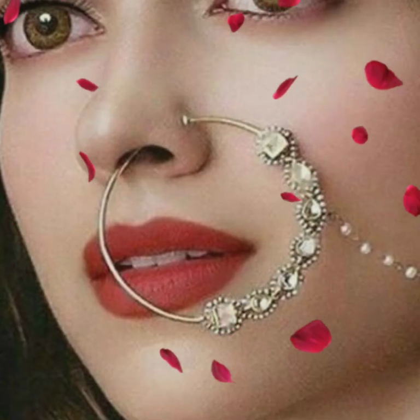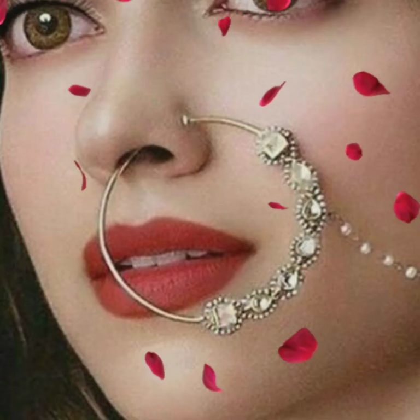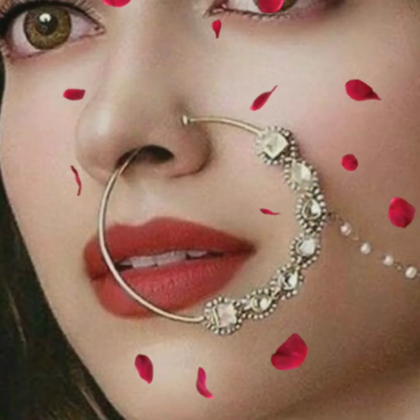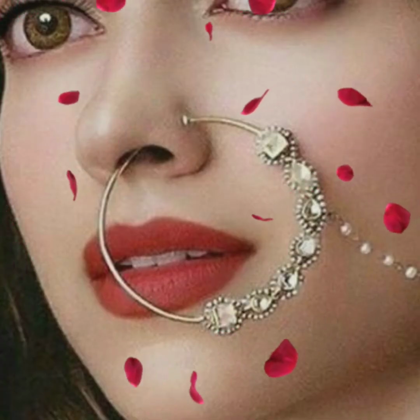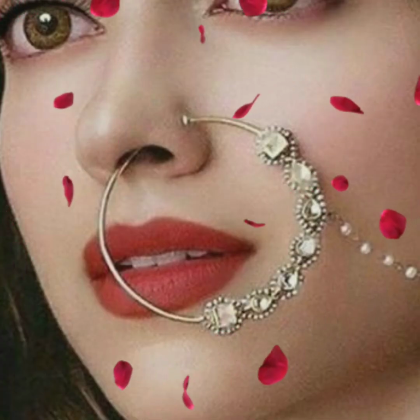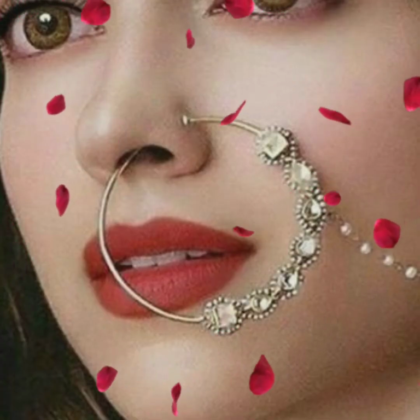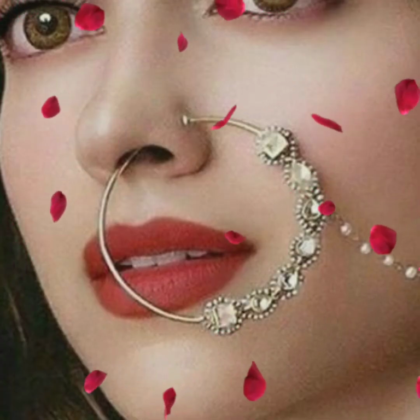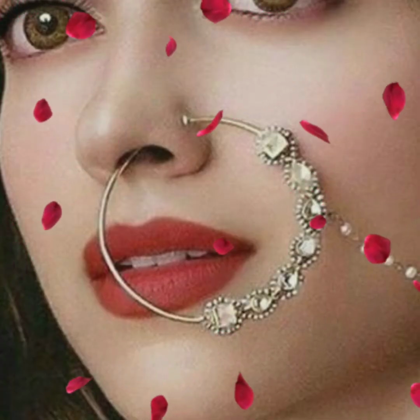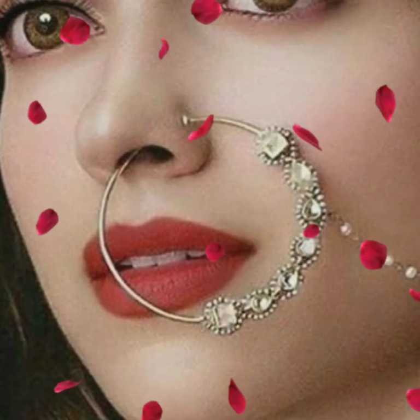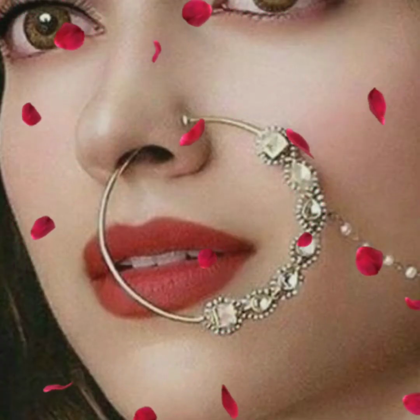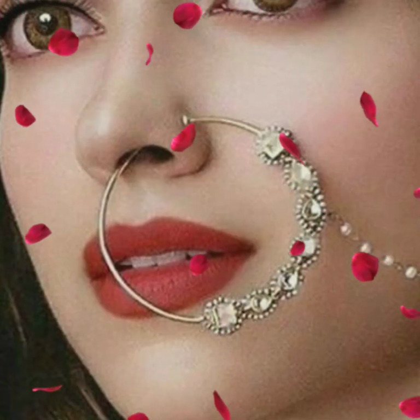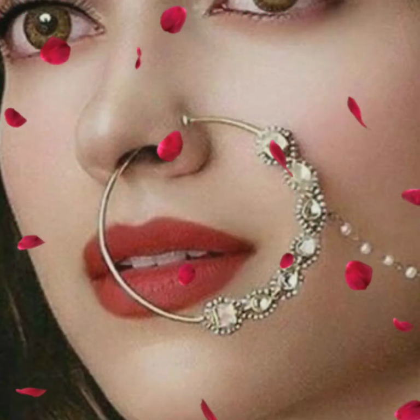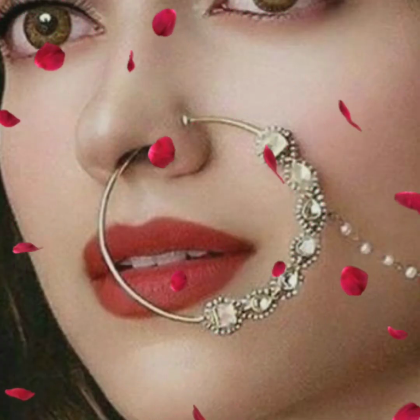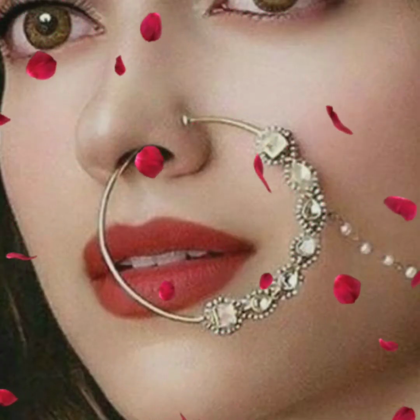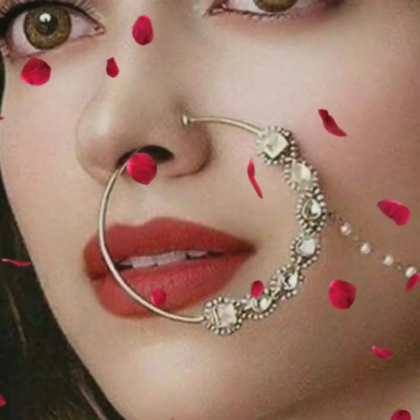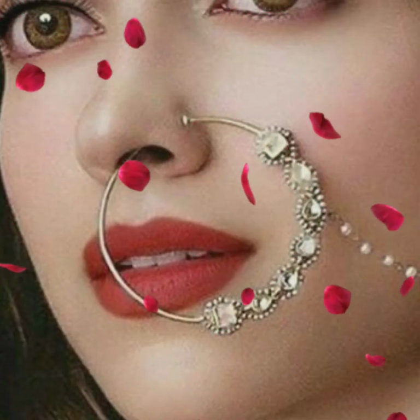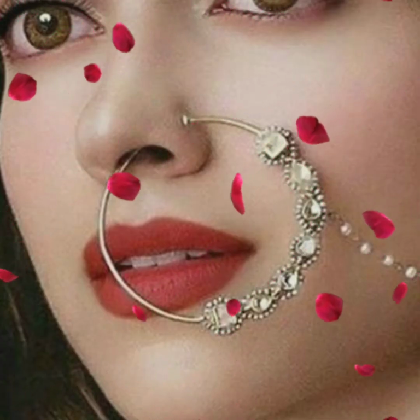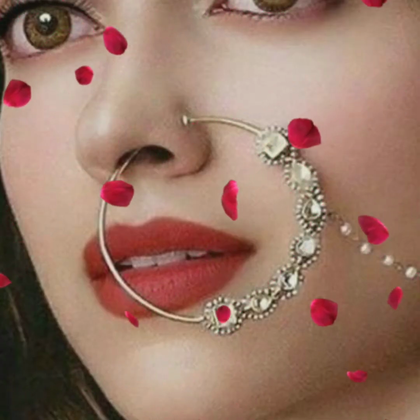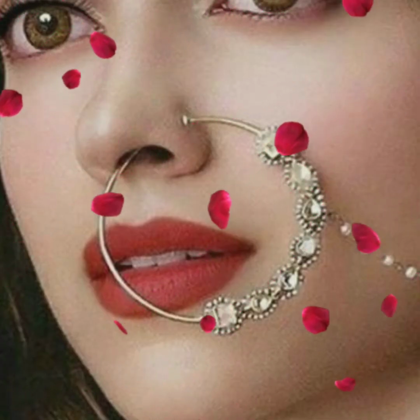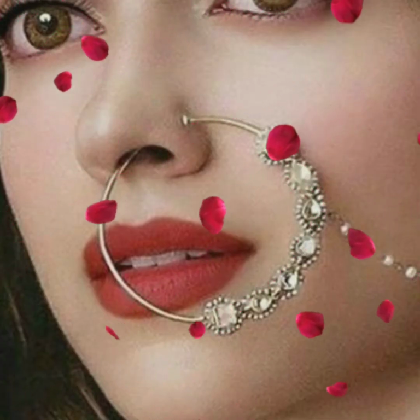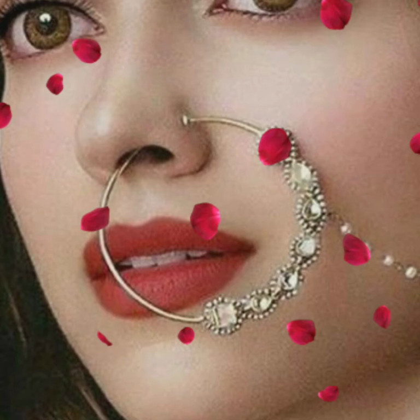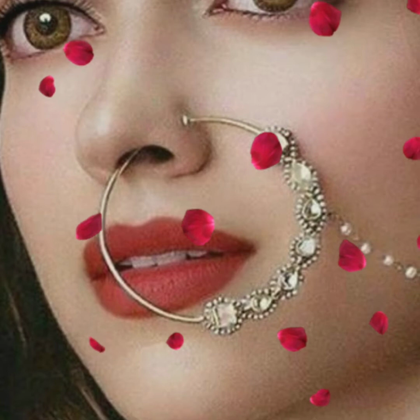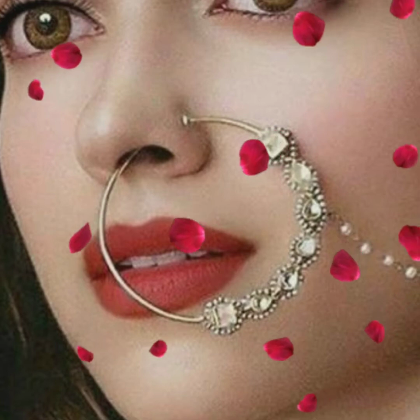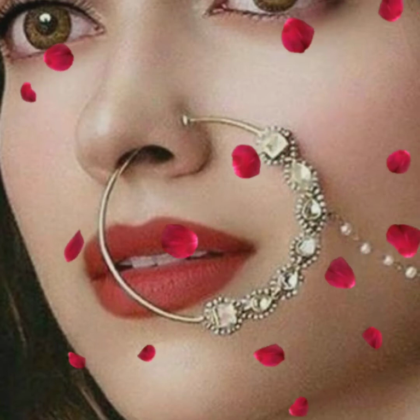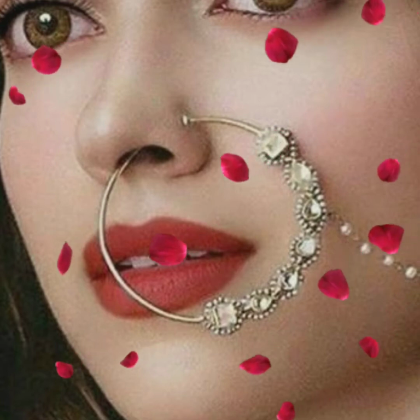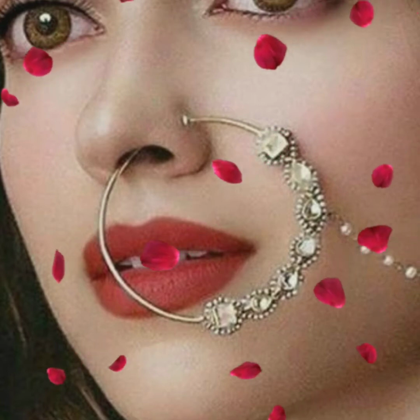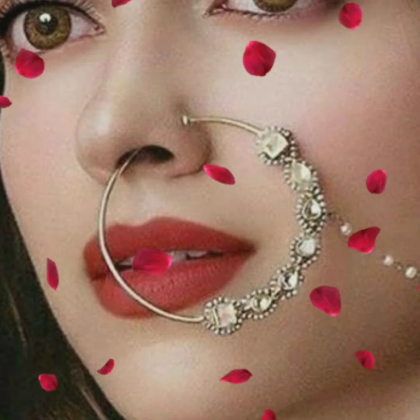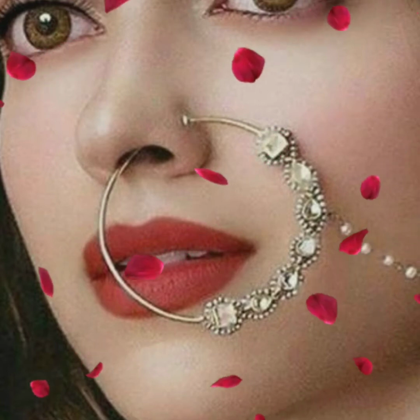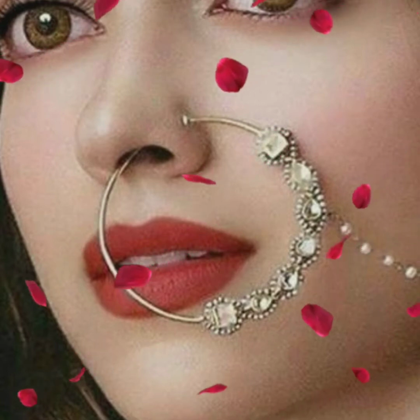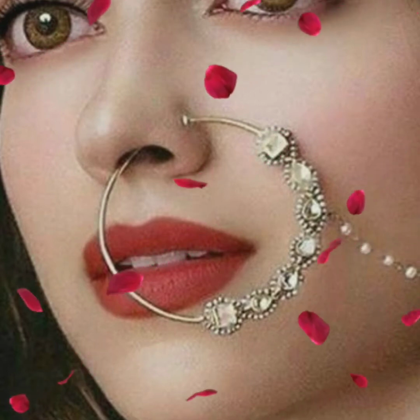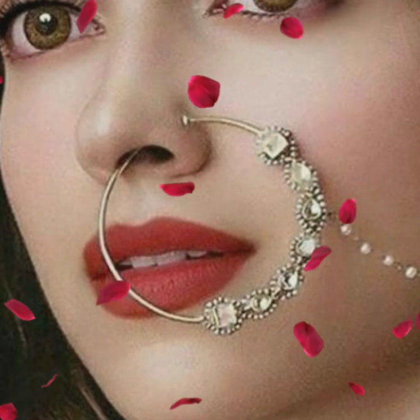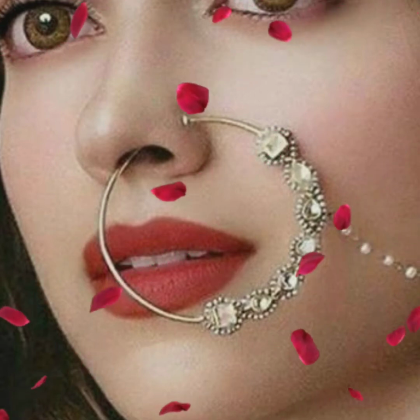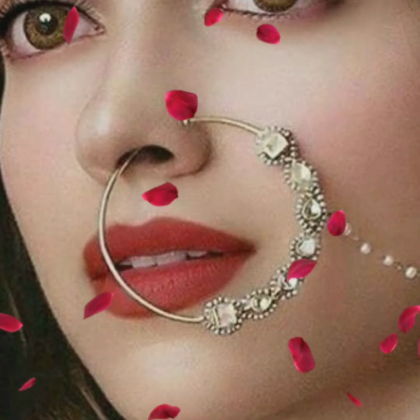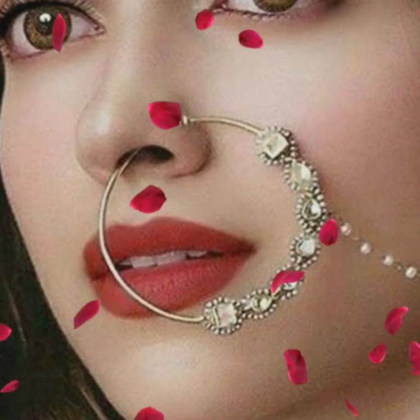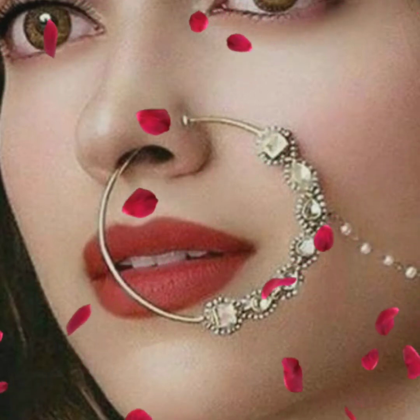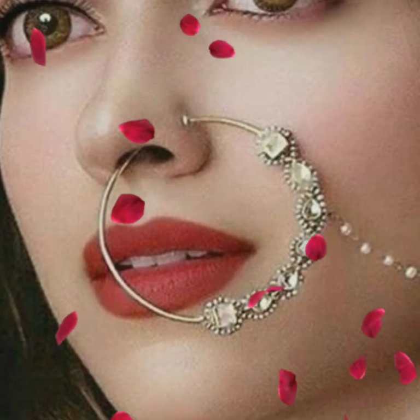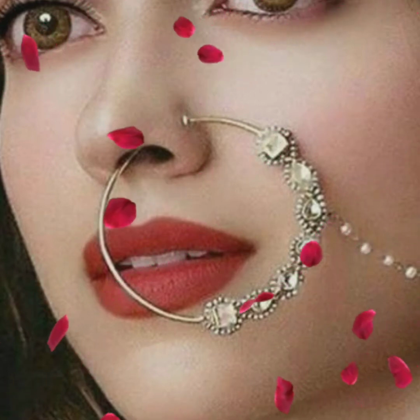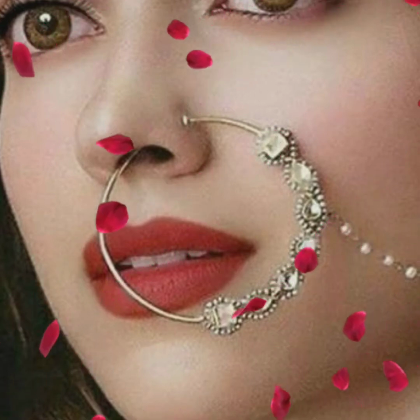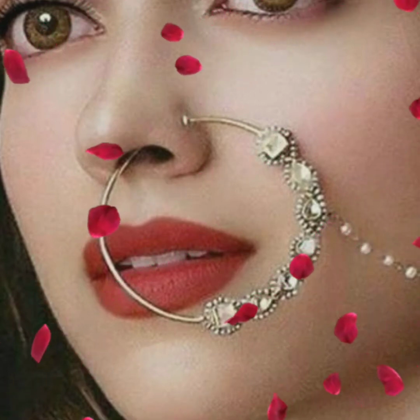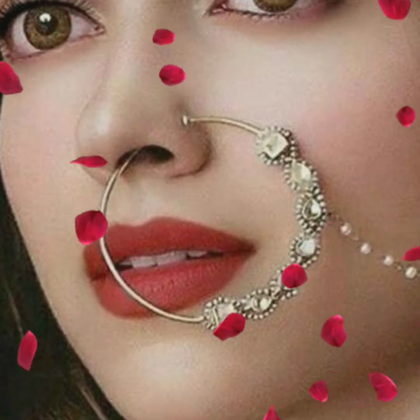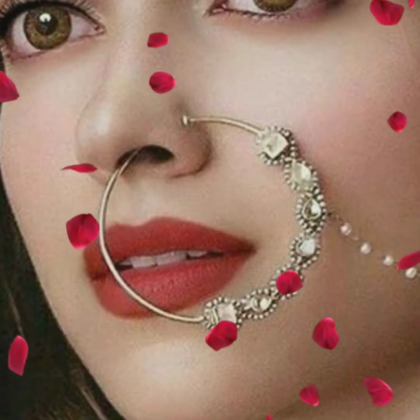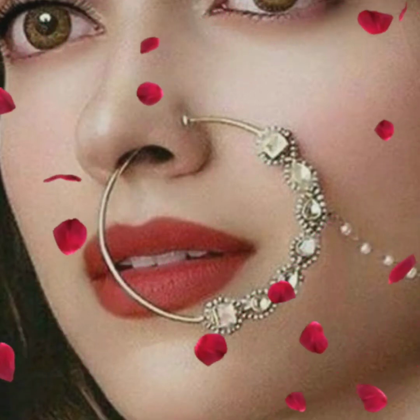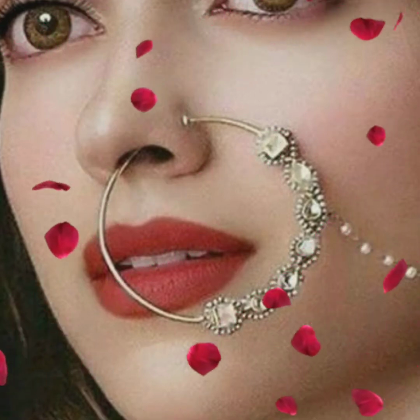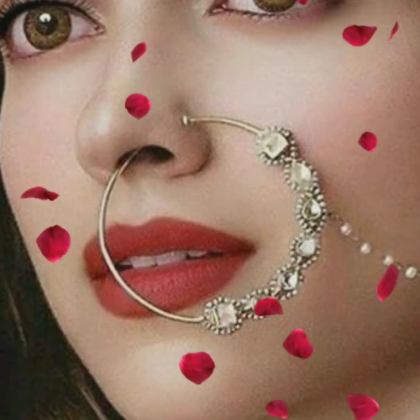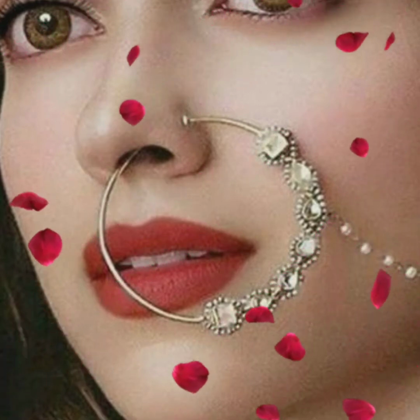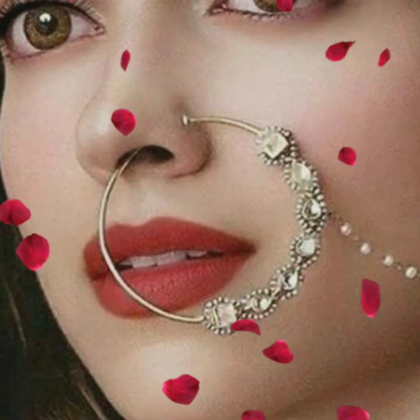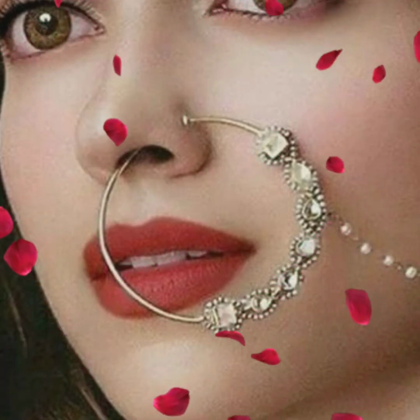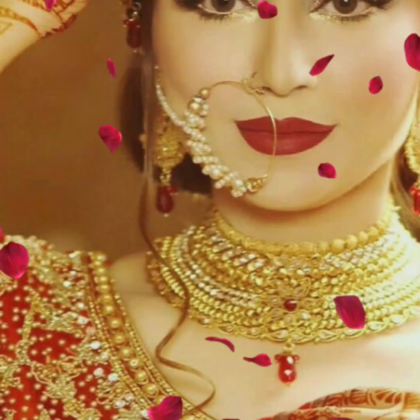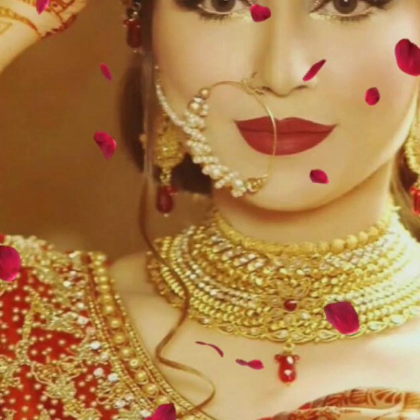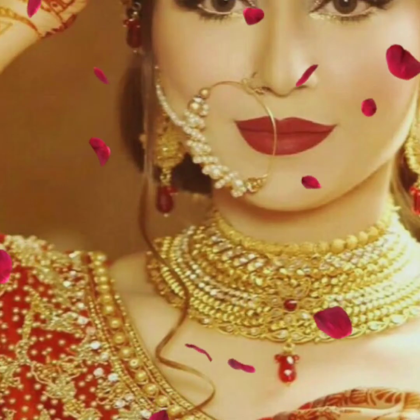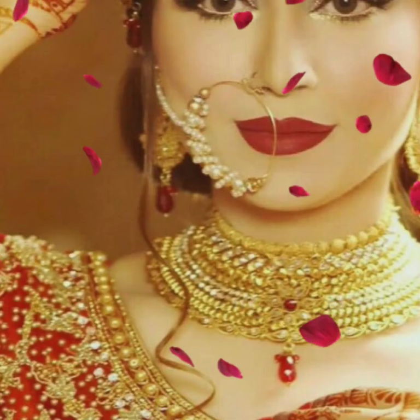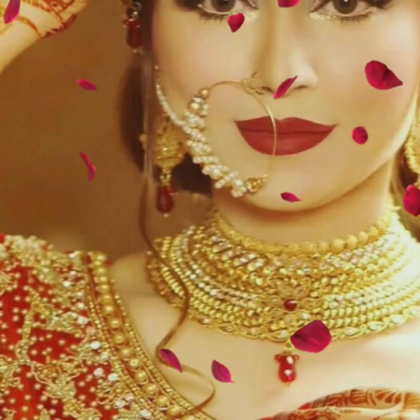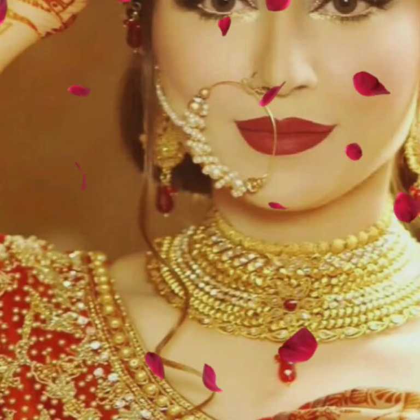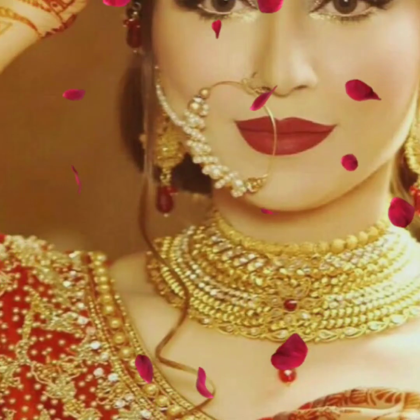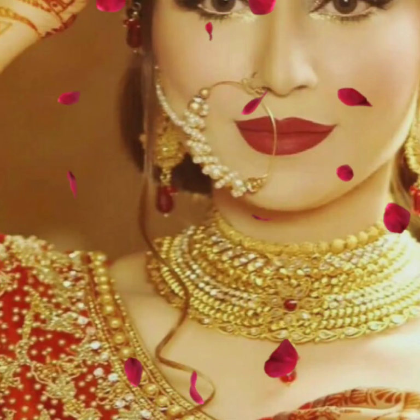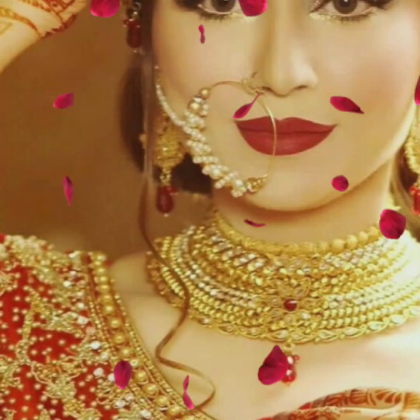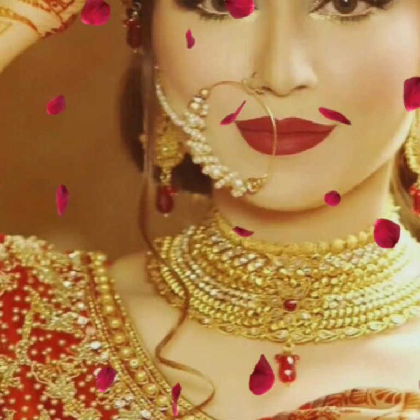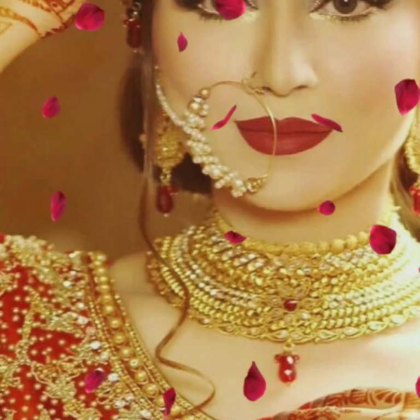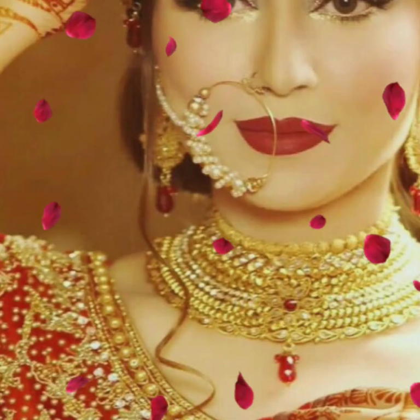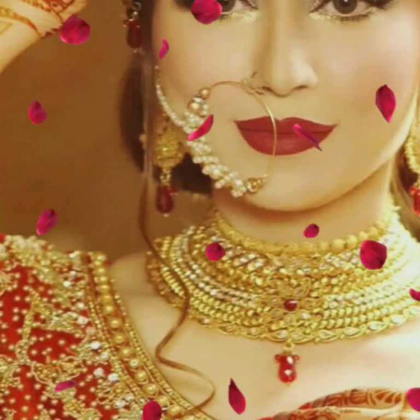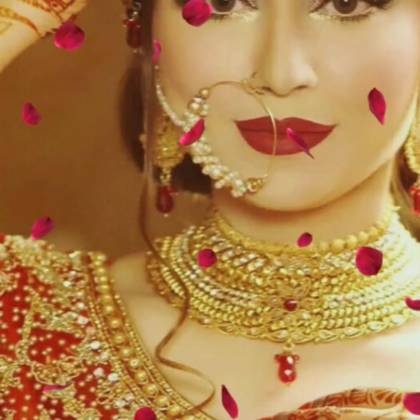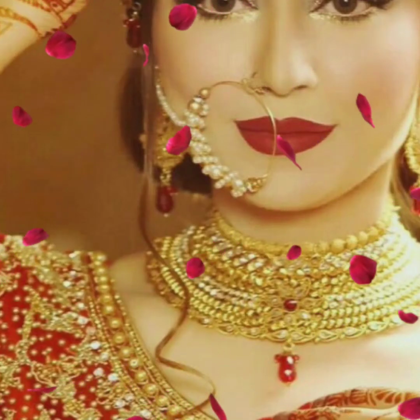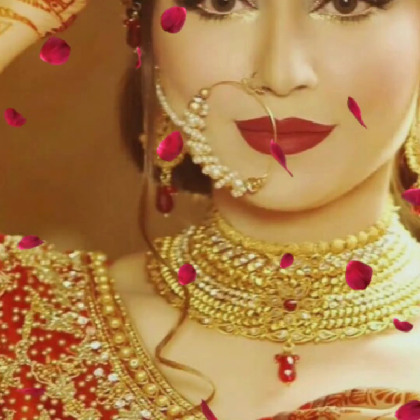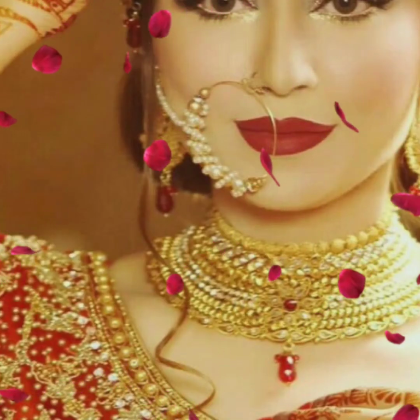If you have skipped a video, you will miss a very beautiful, gorgeous and stunning nose stud design. So please watch until the end of the video.